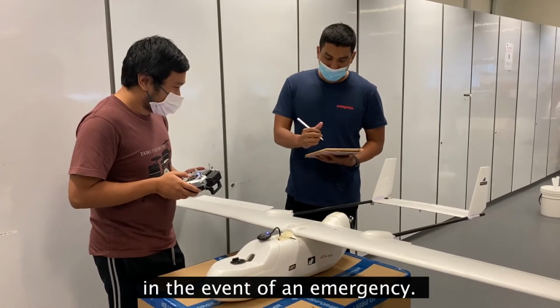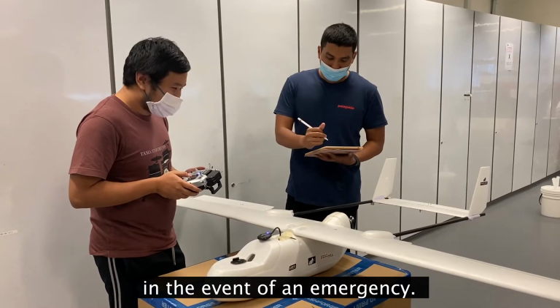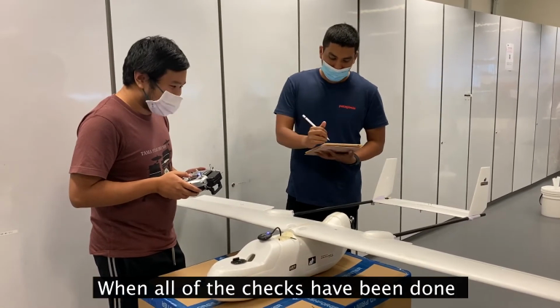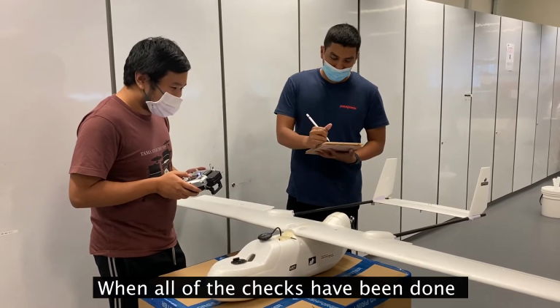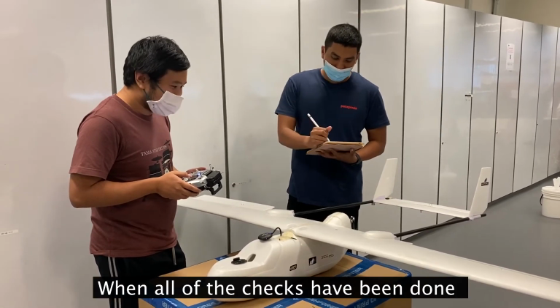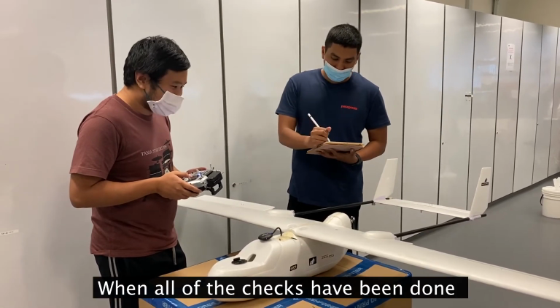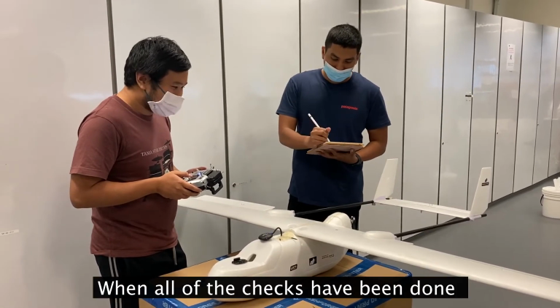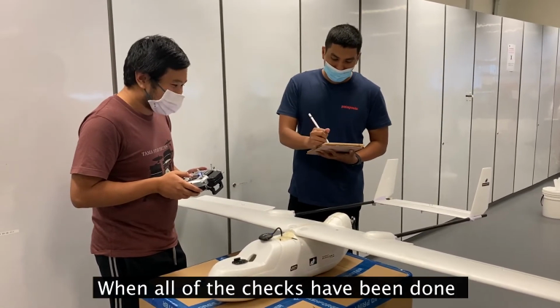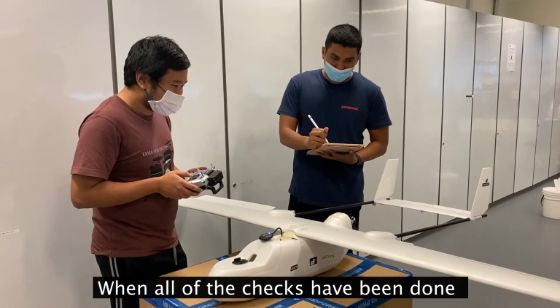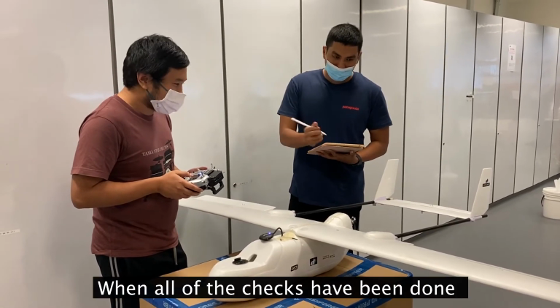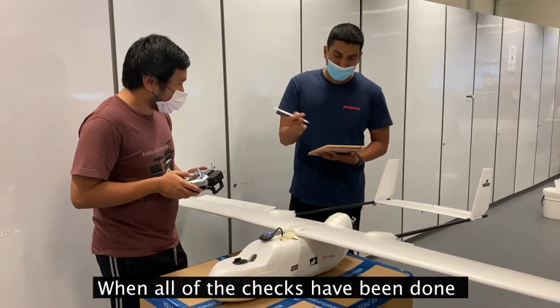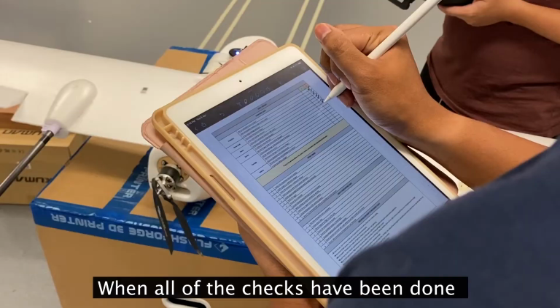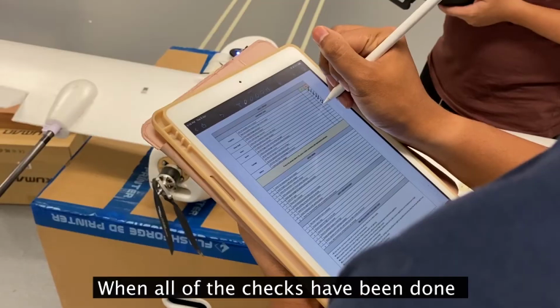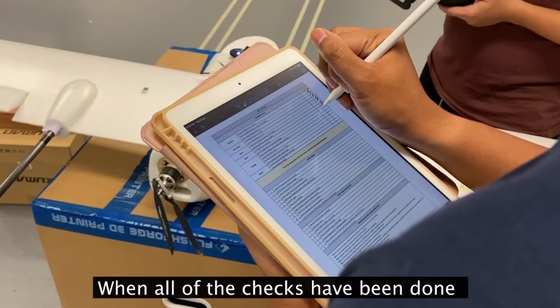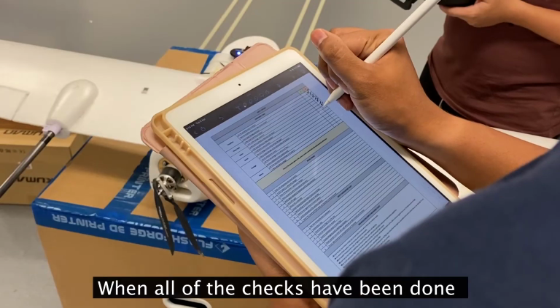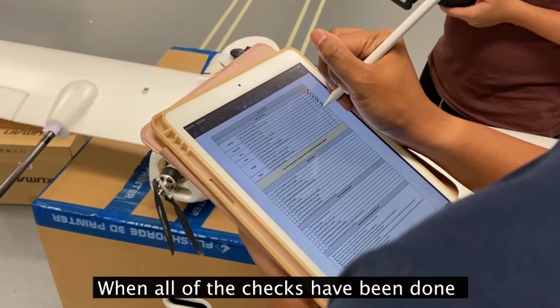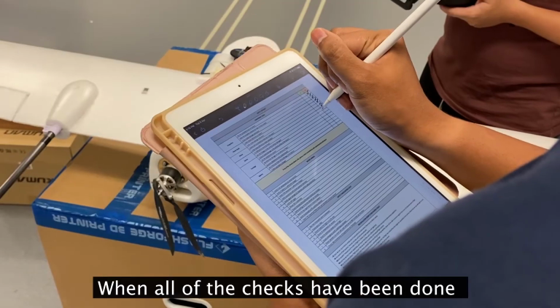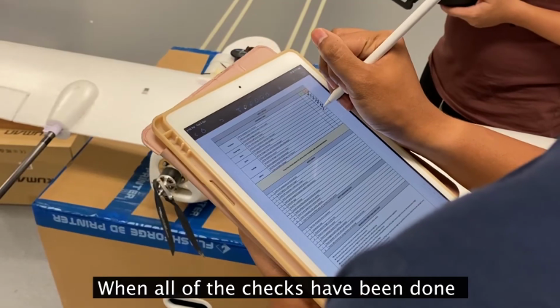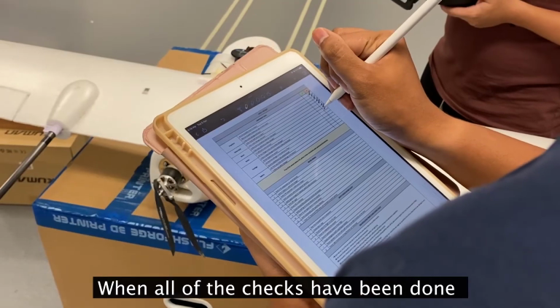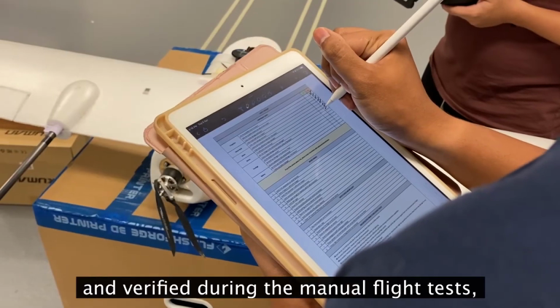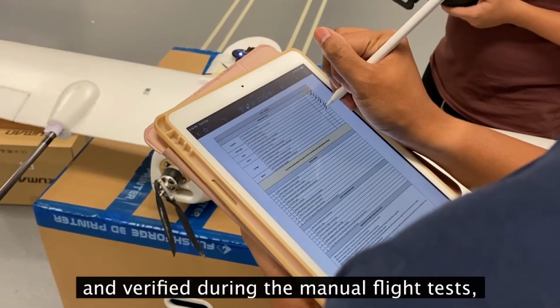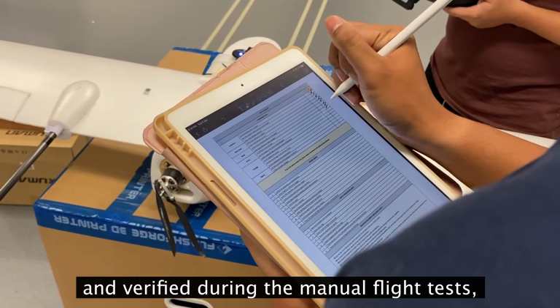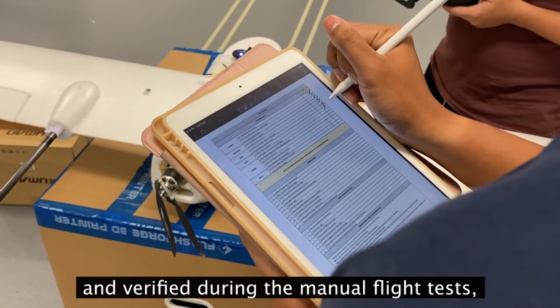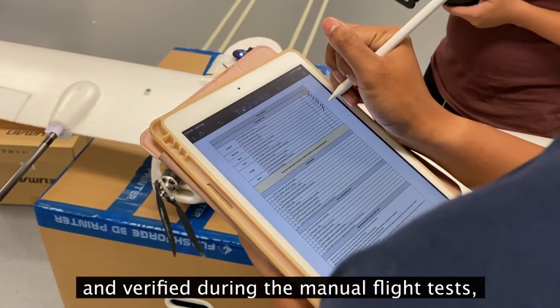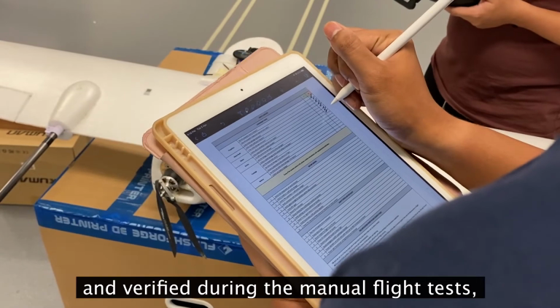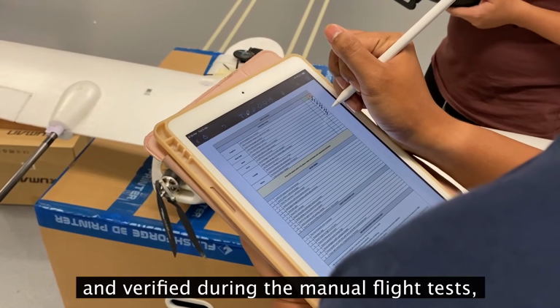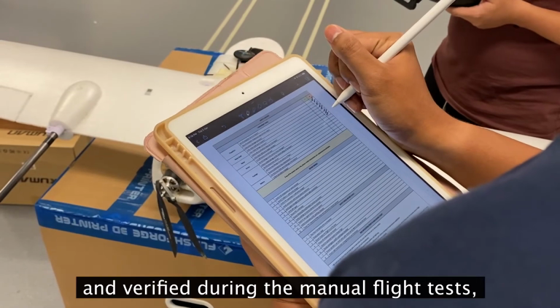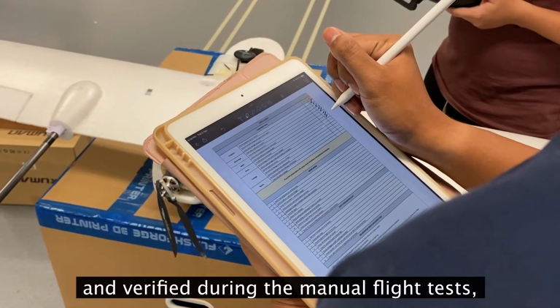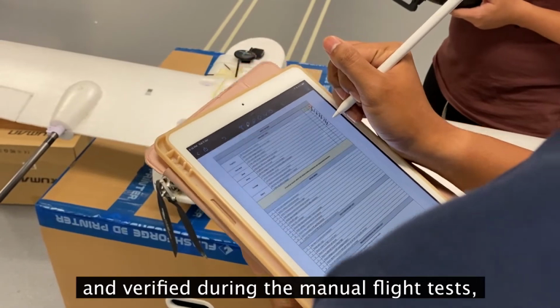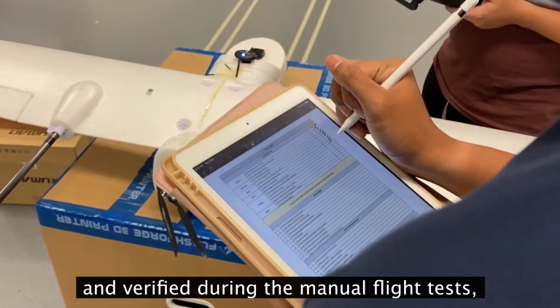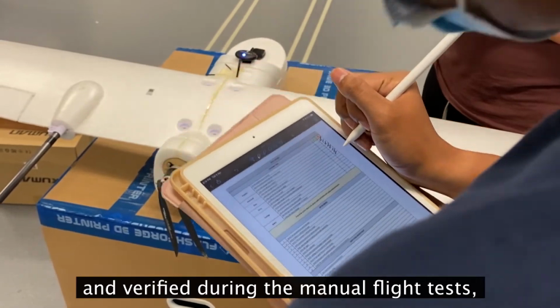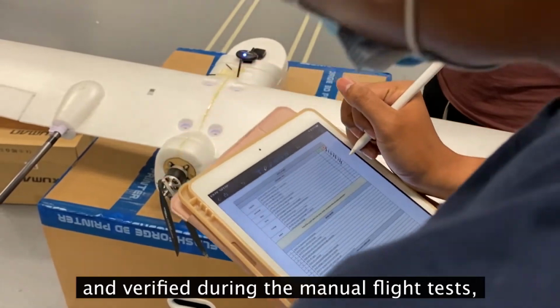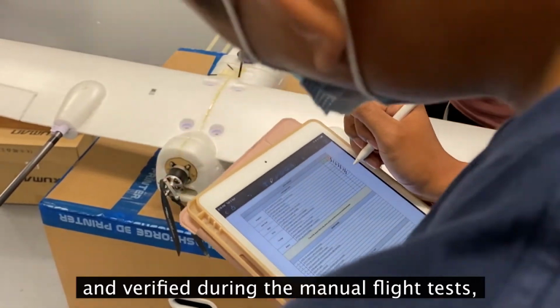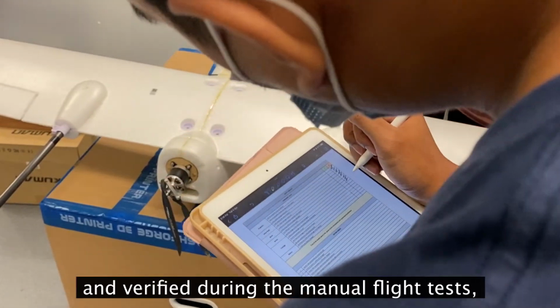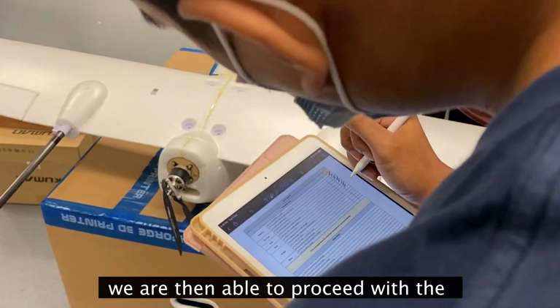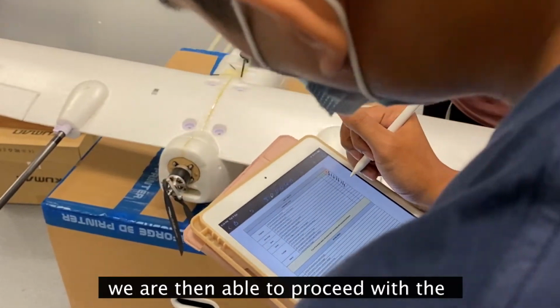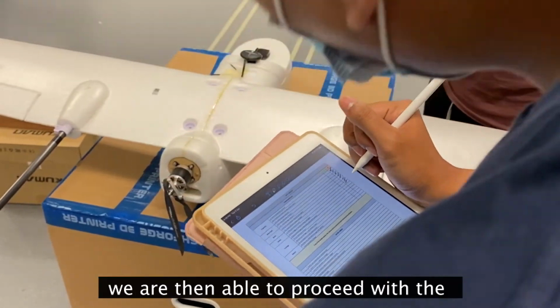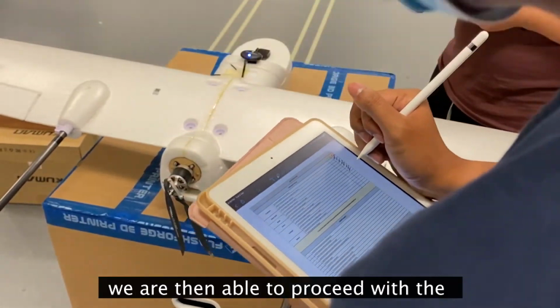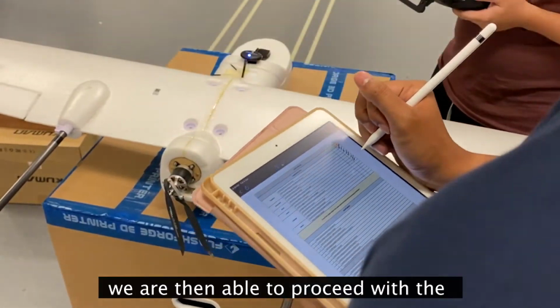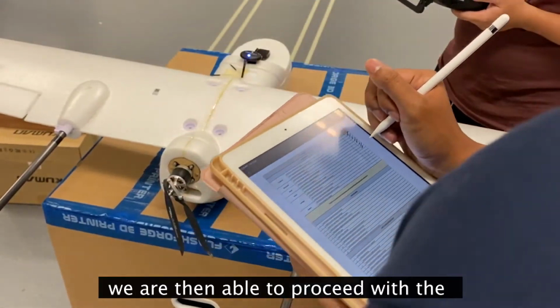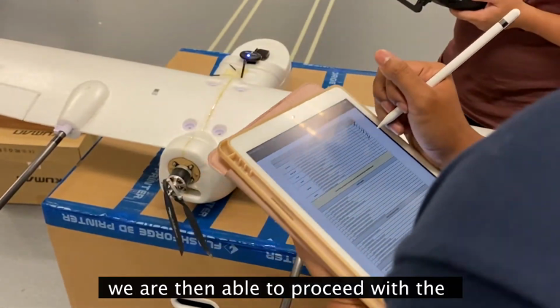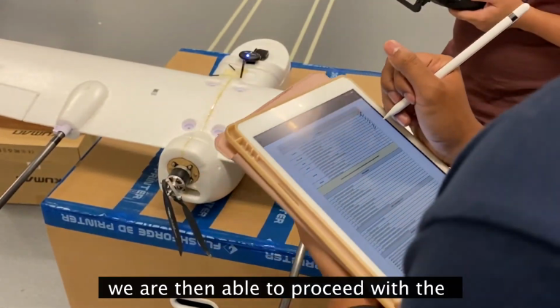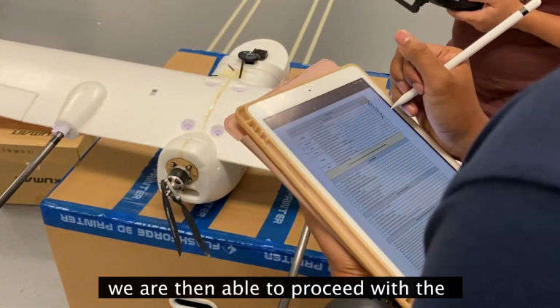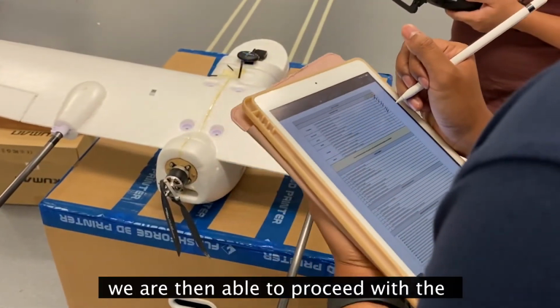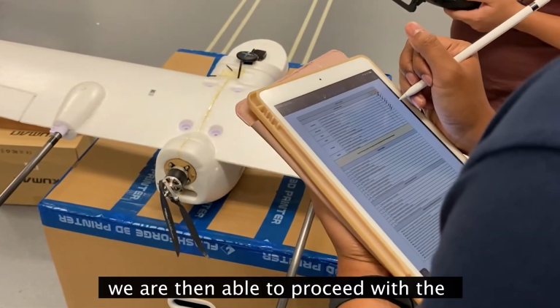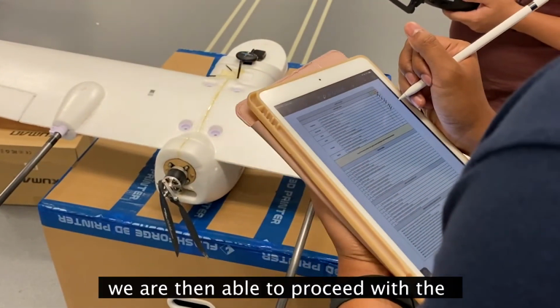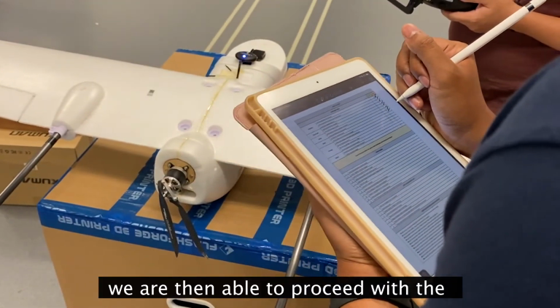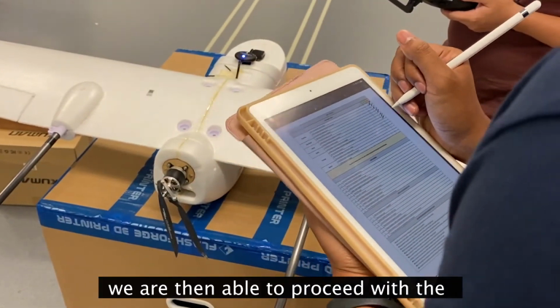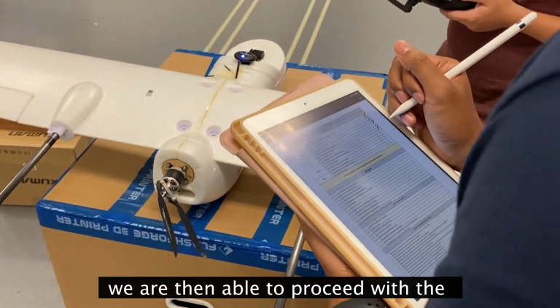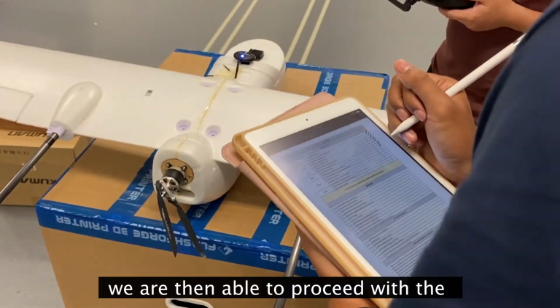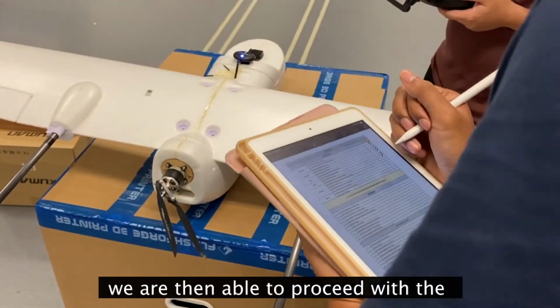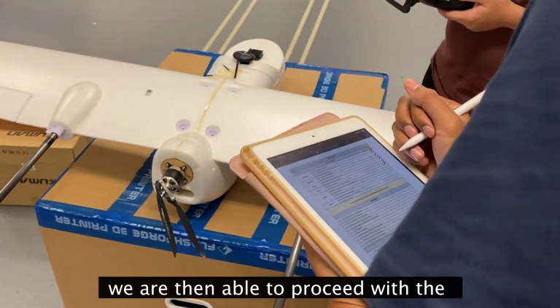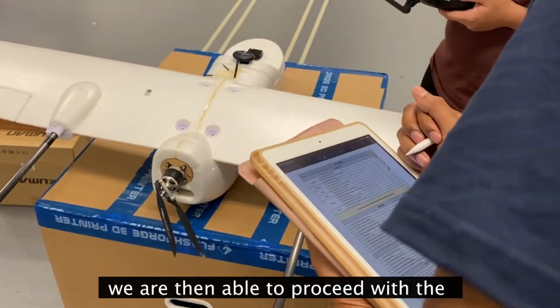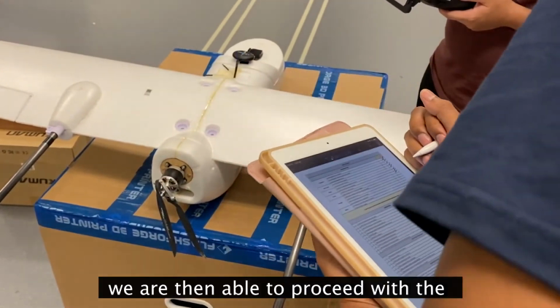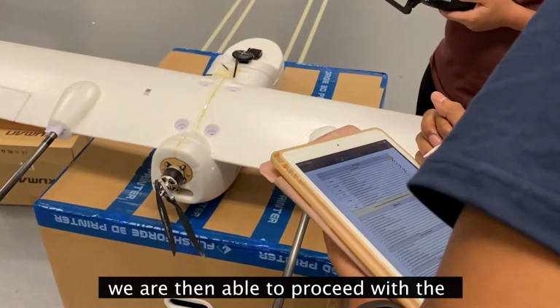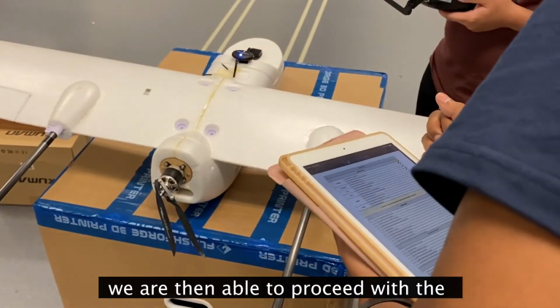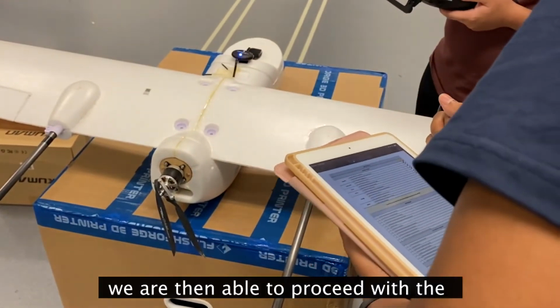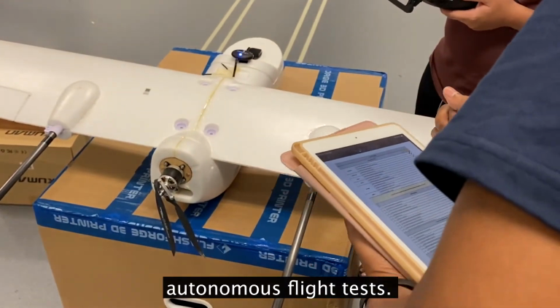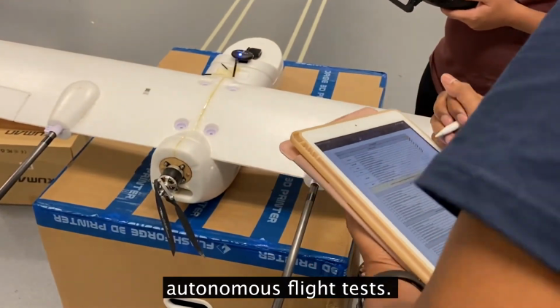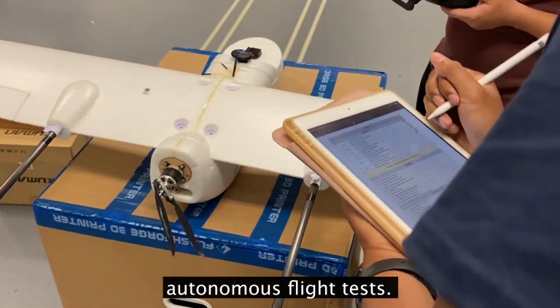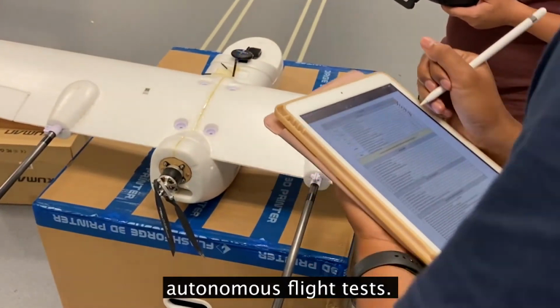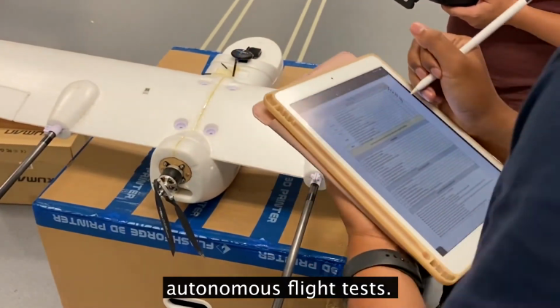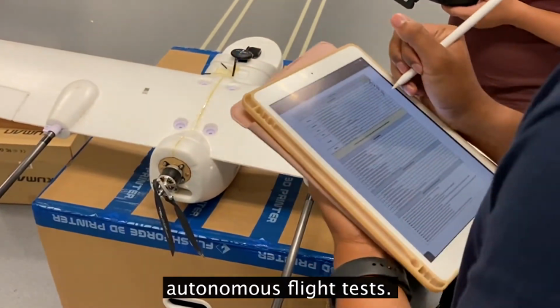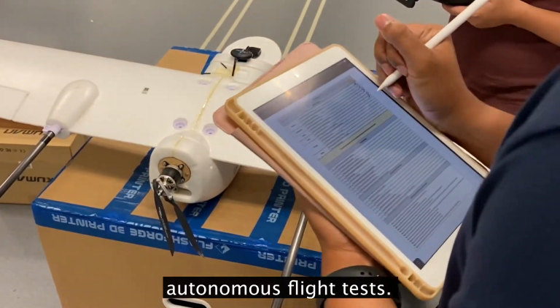When all of the checks have been done and verified during the manual flight test, we are then able to proceed with the autonomous flight test.